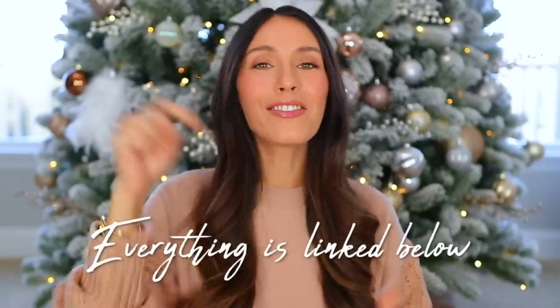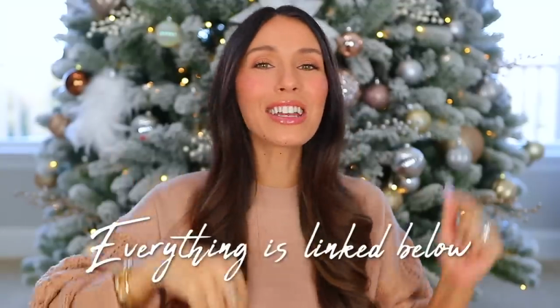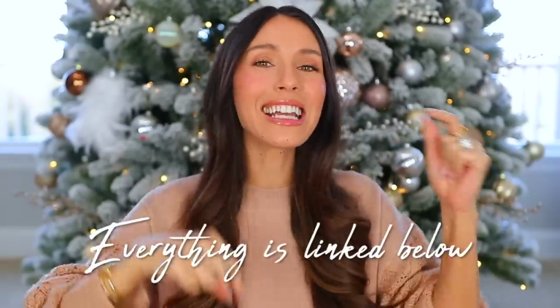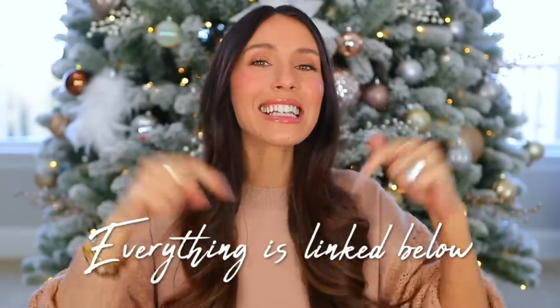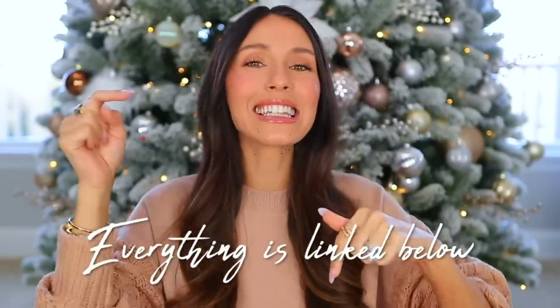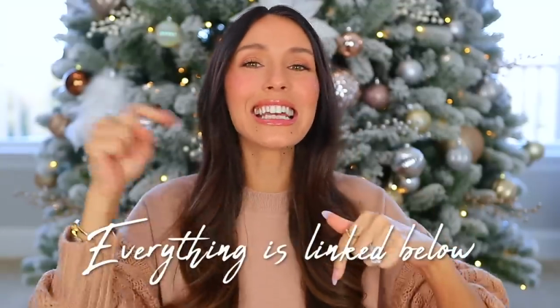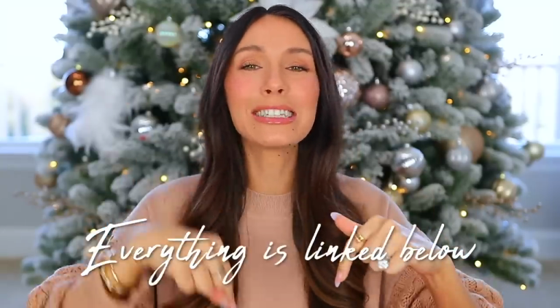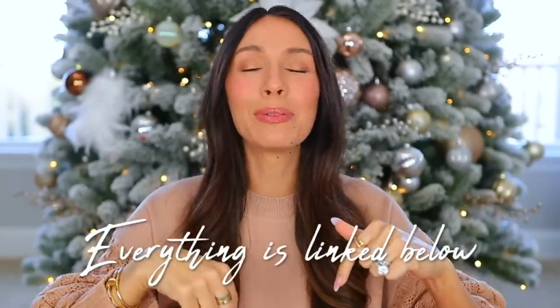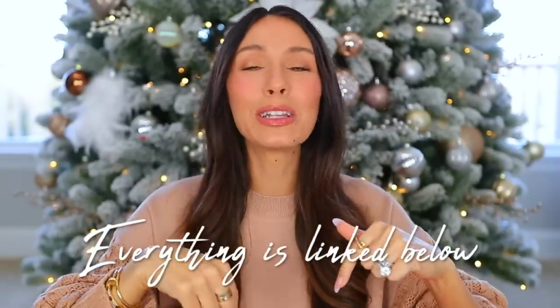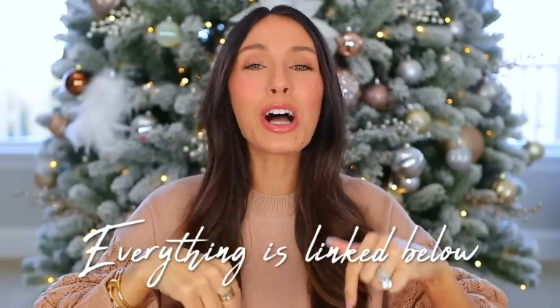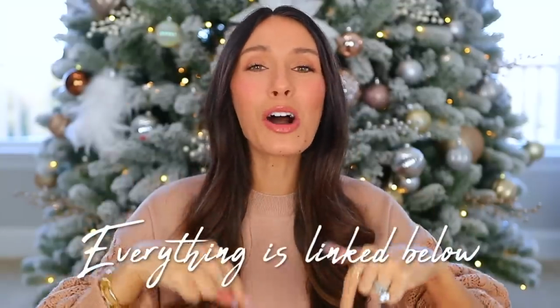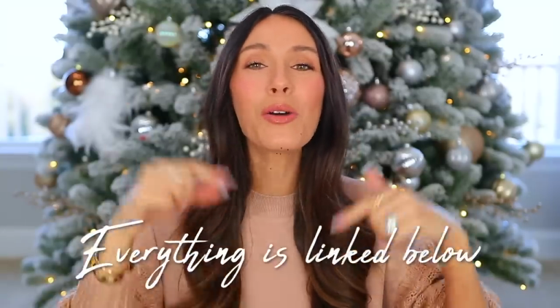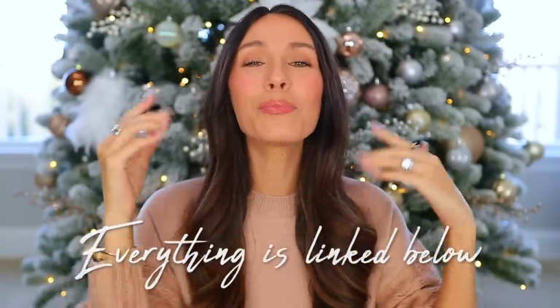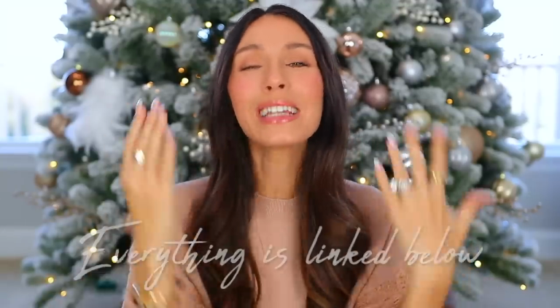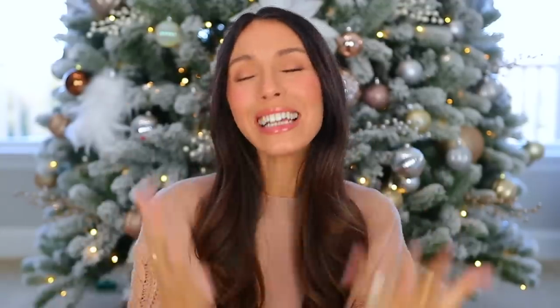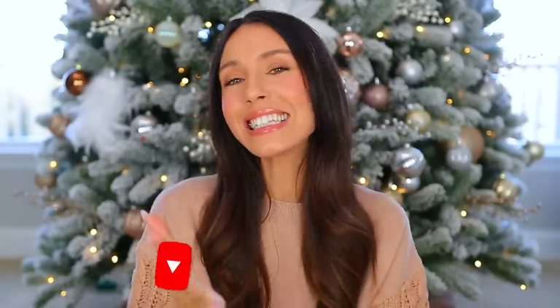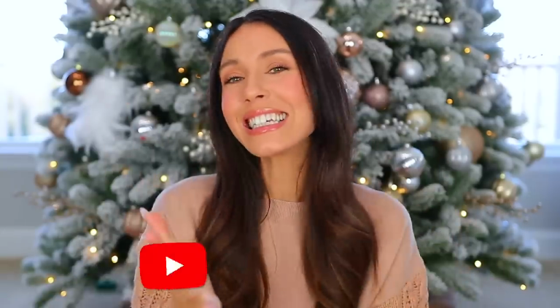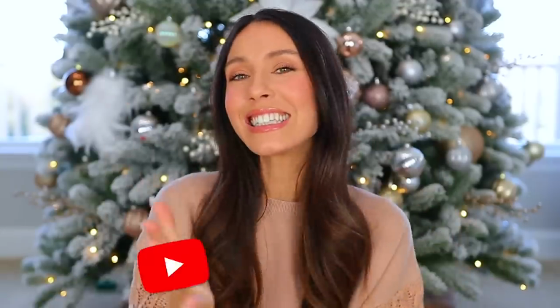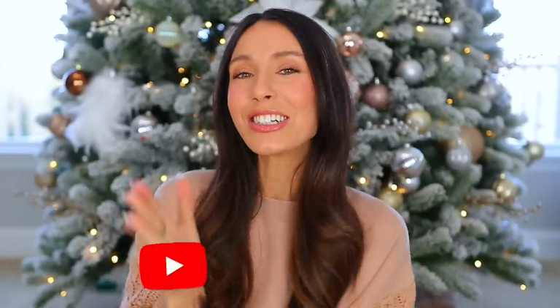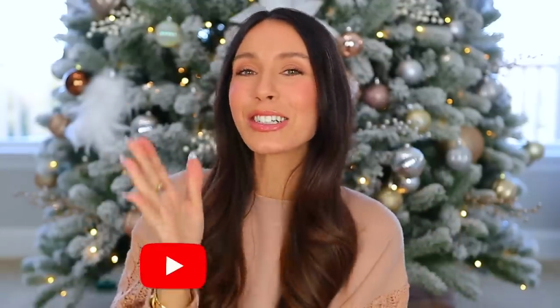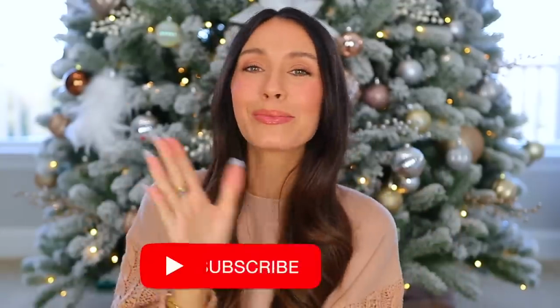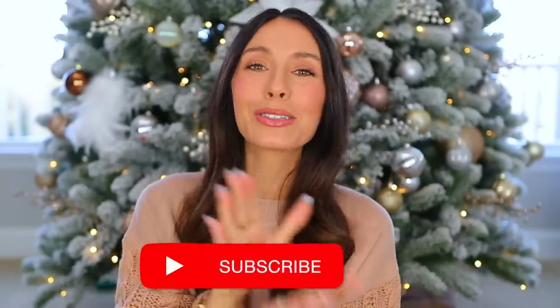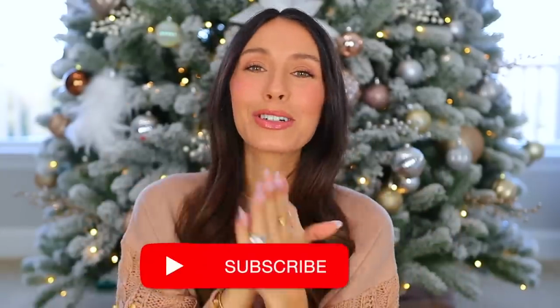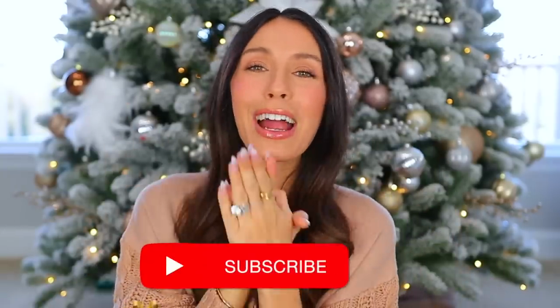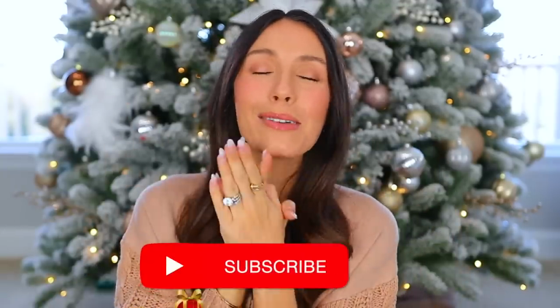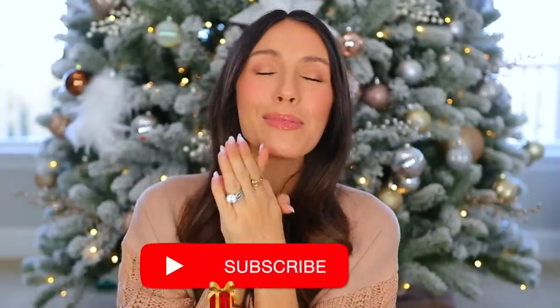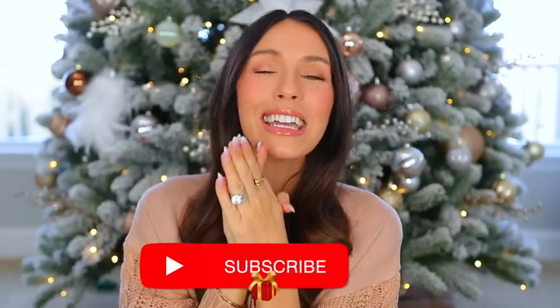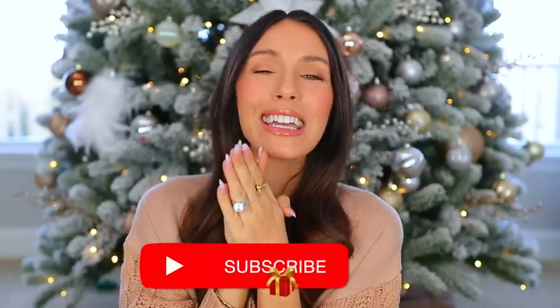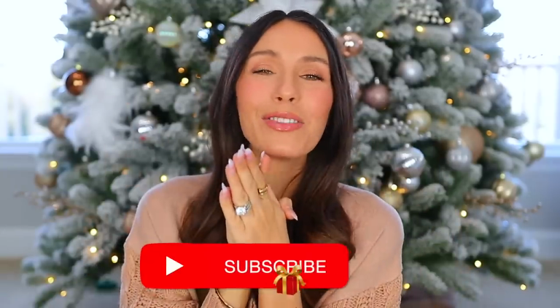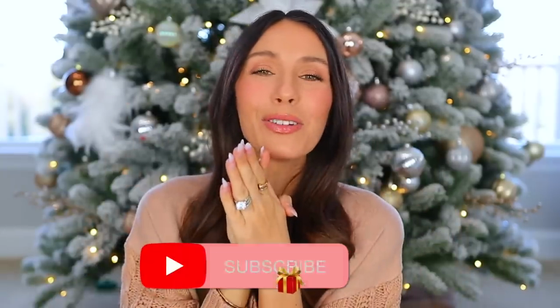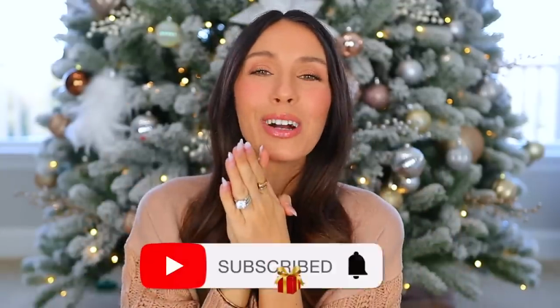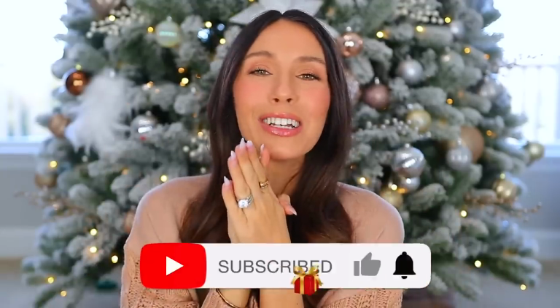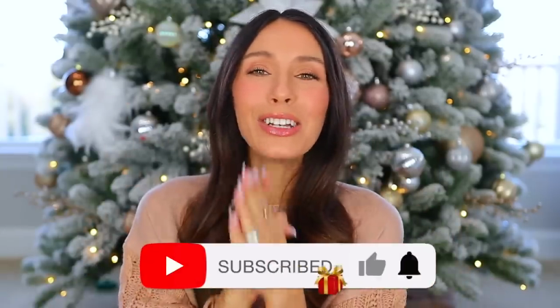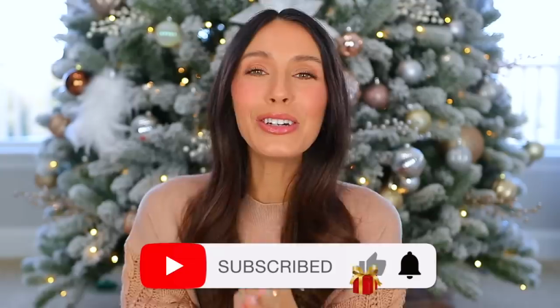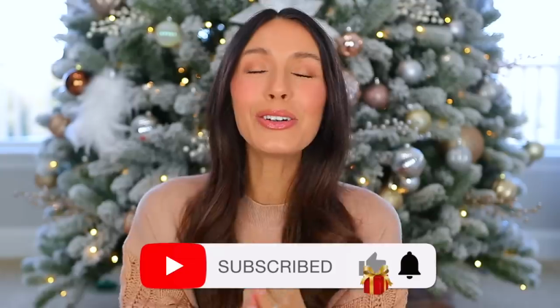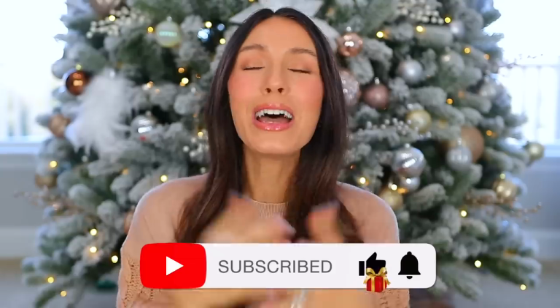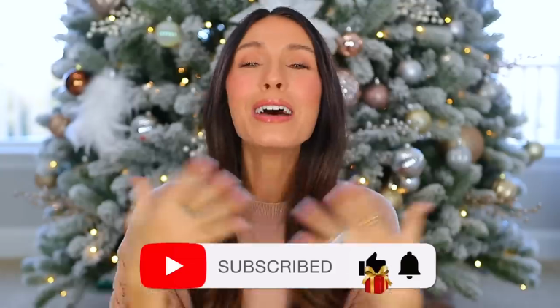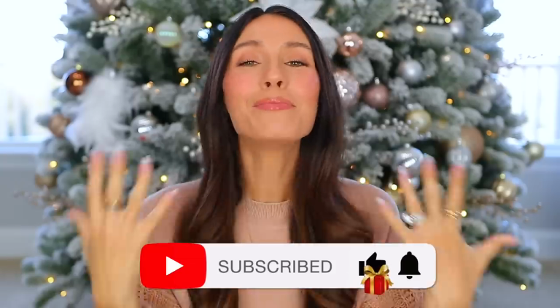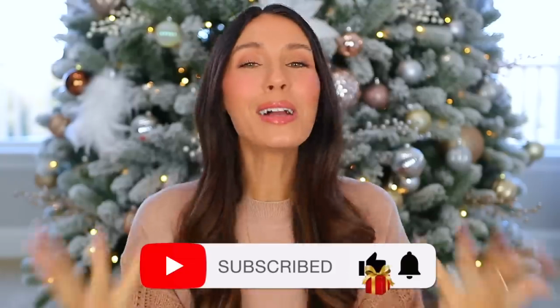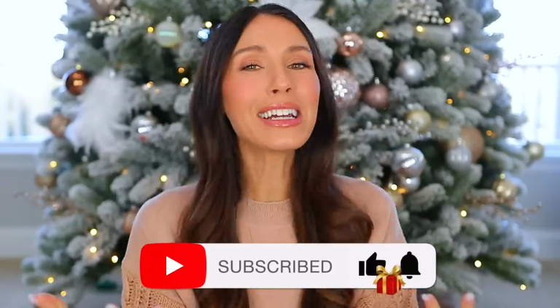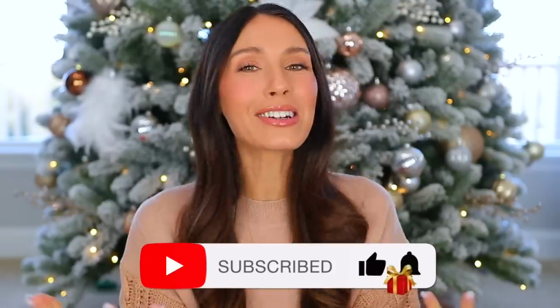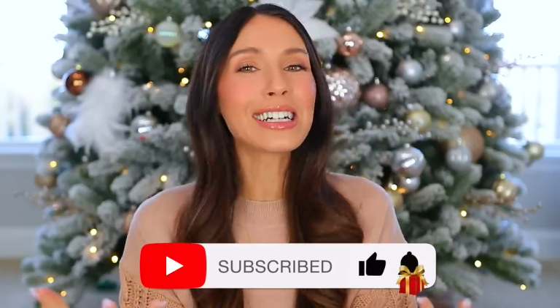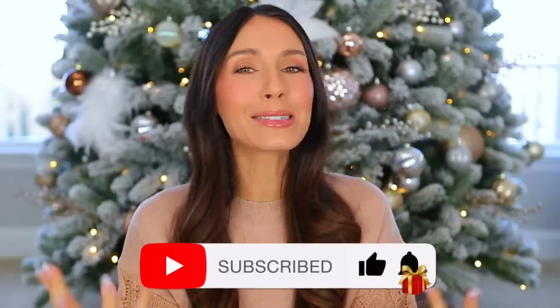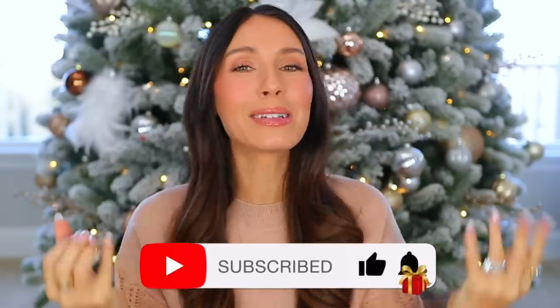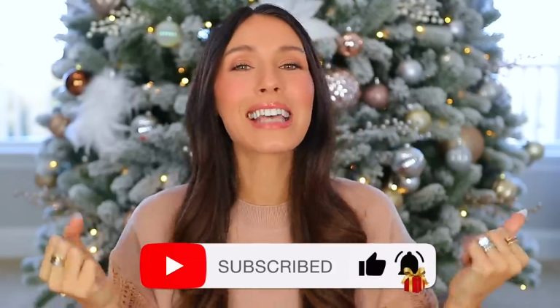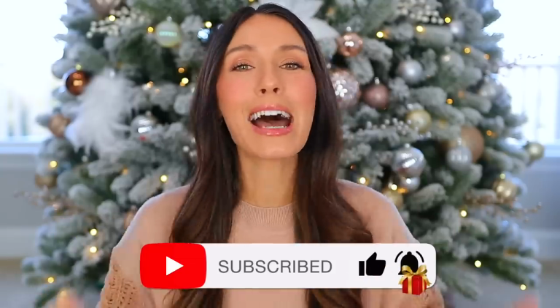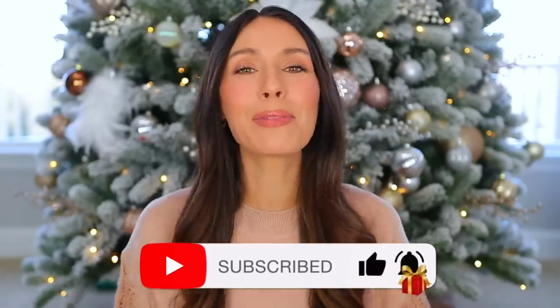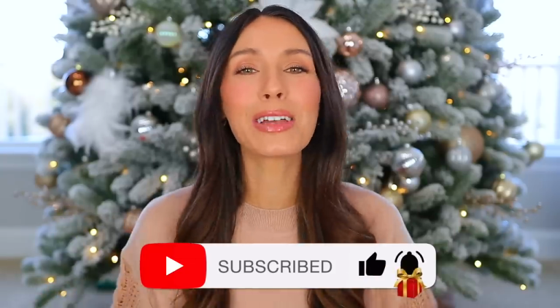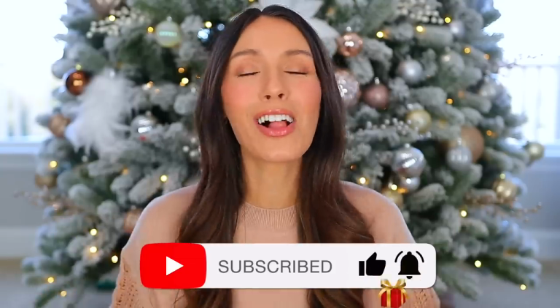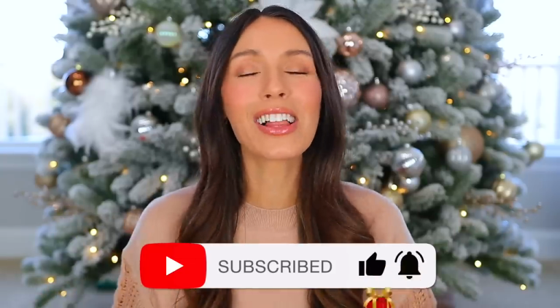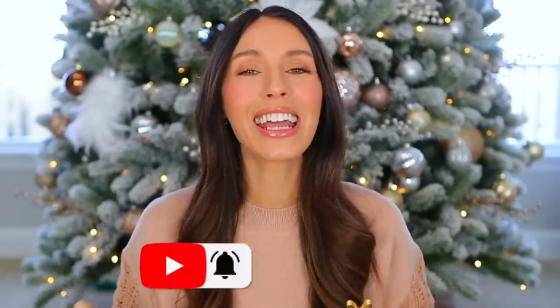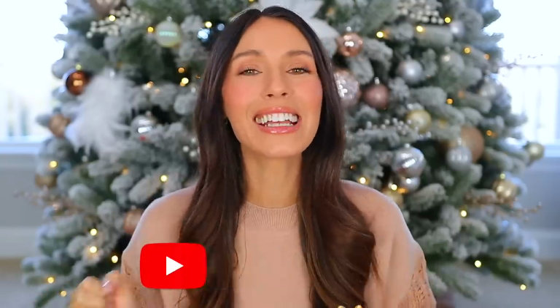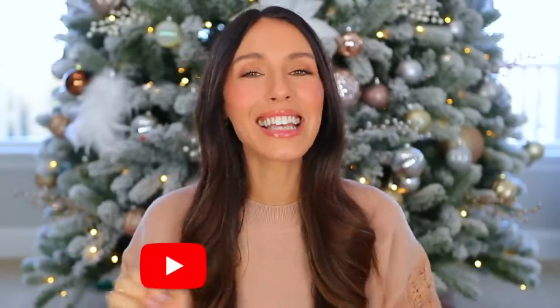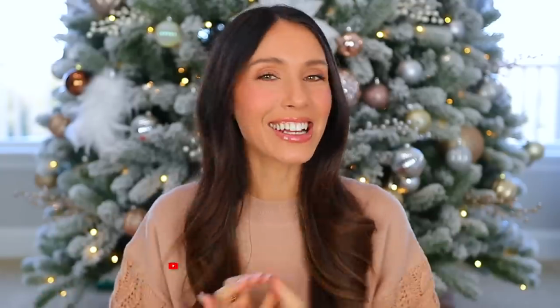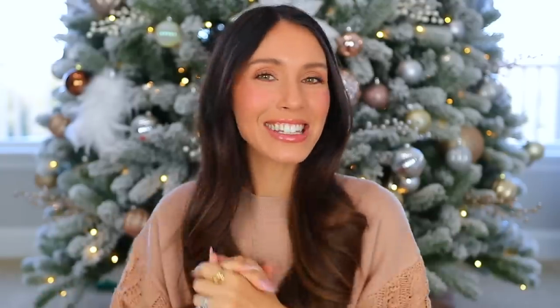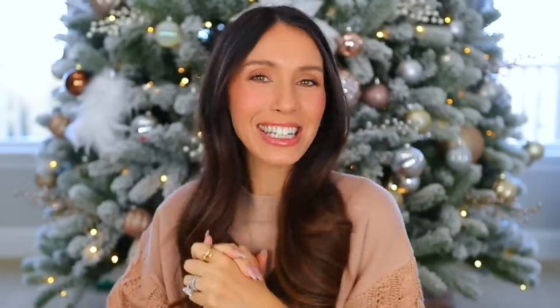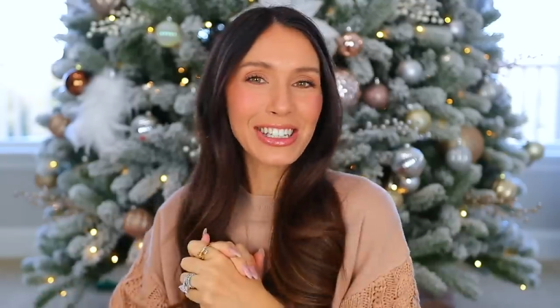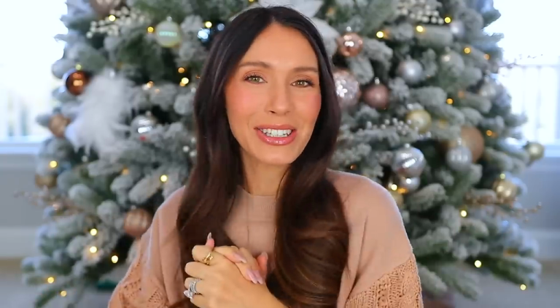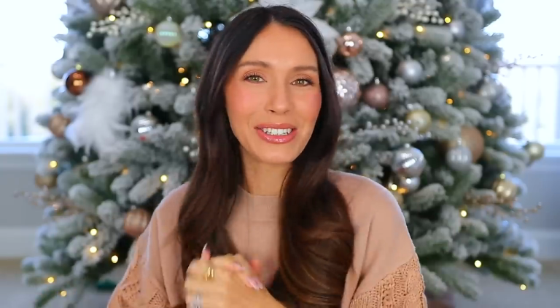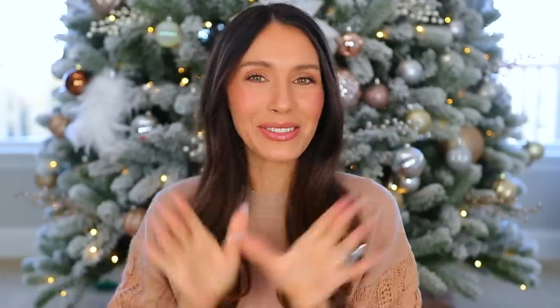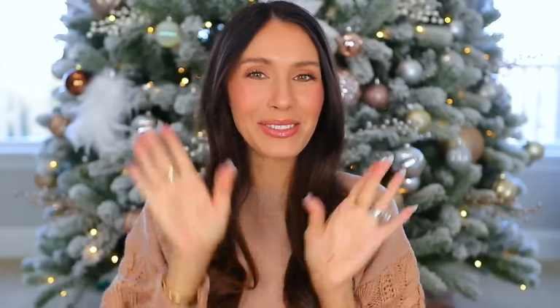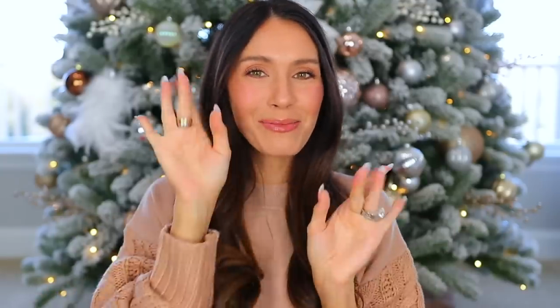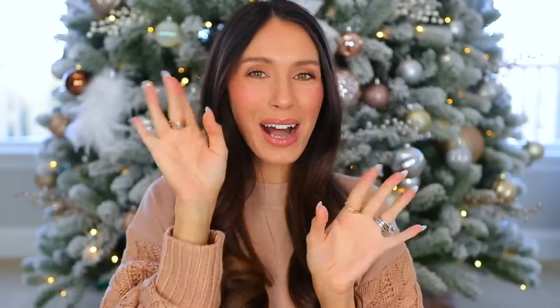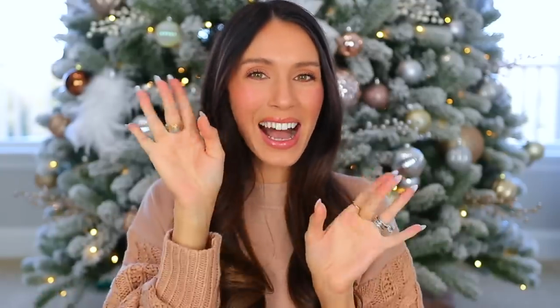So those are 18 last-minute Amazon gift ideas. Everything is linked below. Please consider subscribing if you are new. Merry Christmas, happy holidays, and I'll see you soon. Bye.